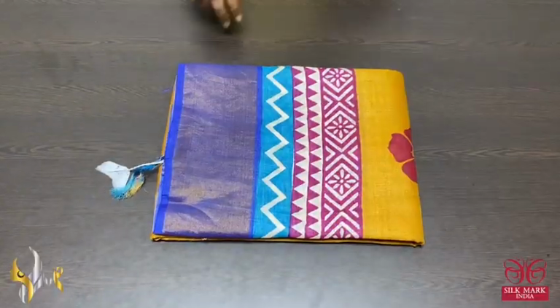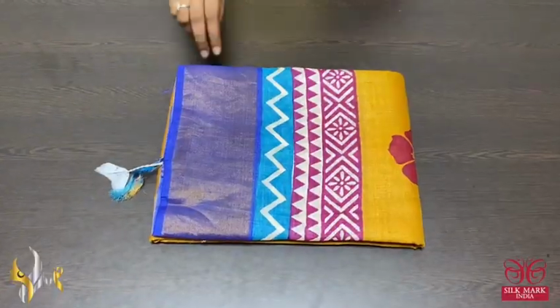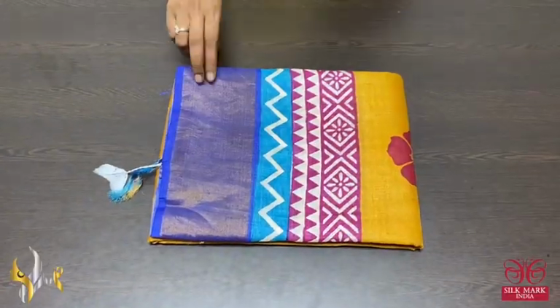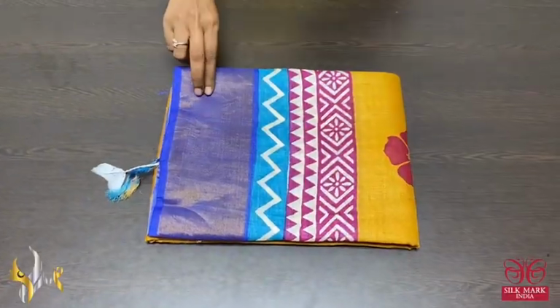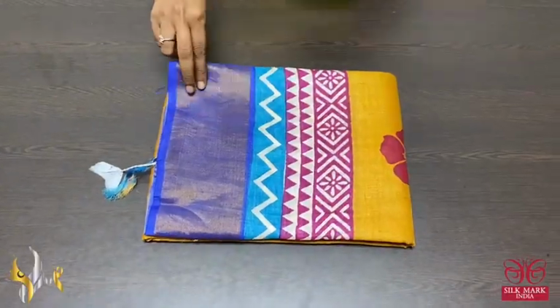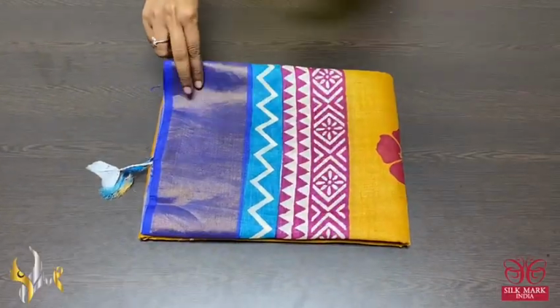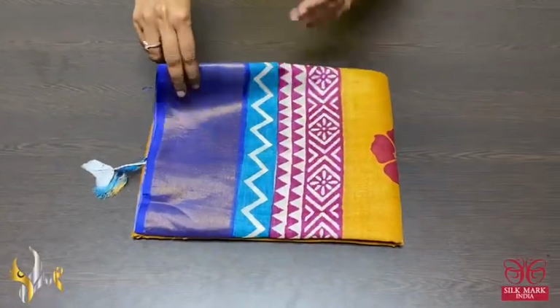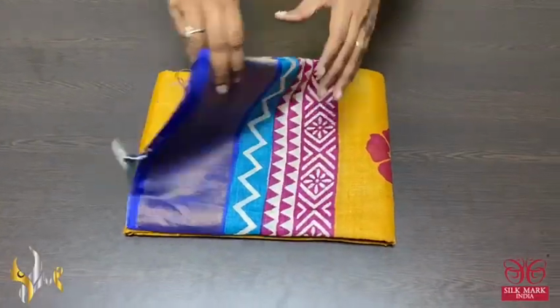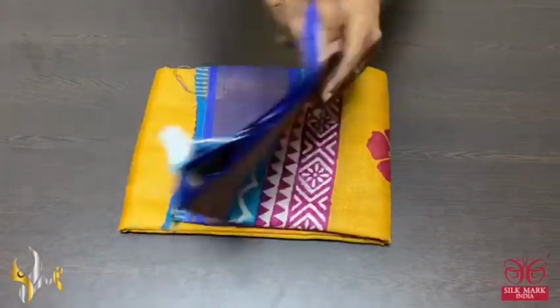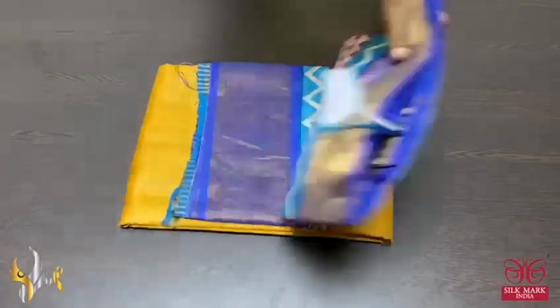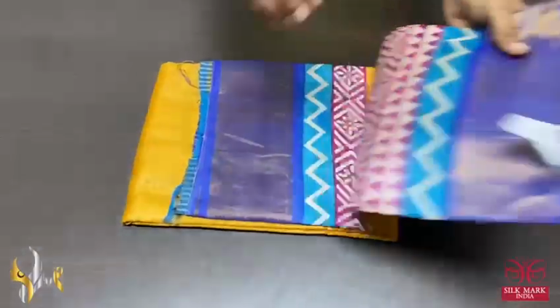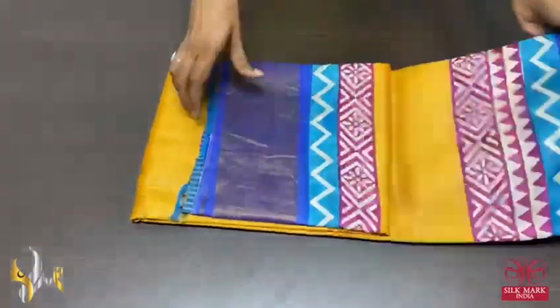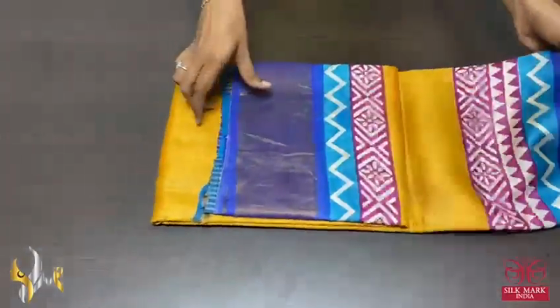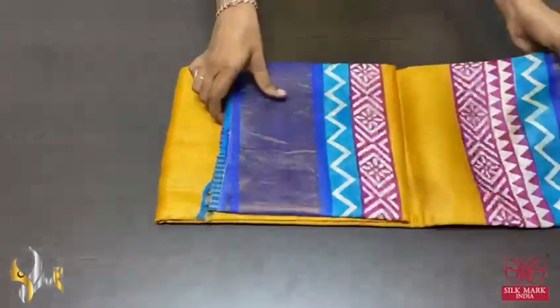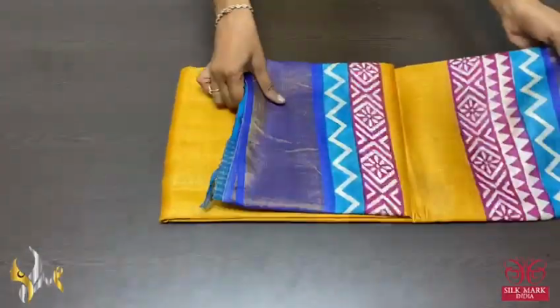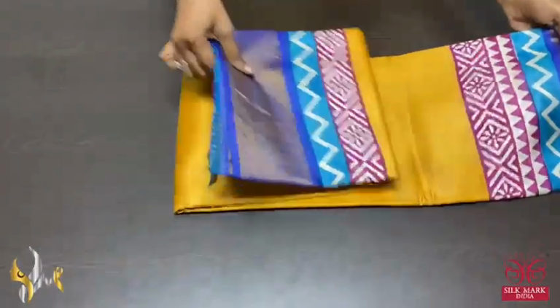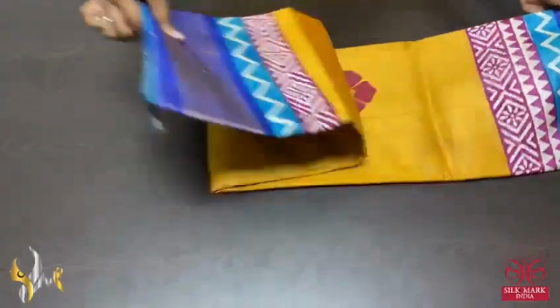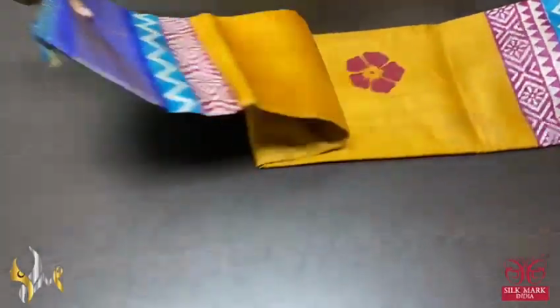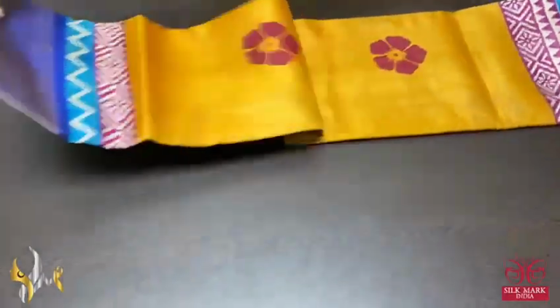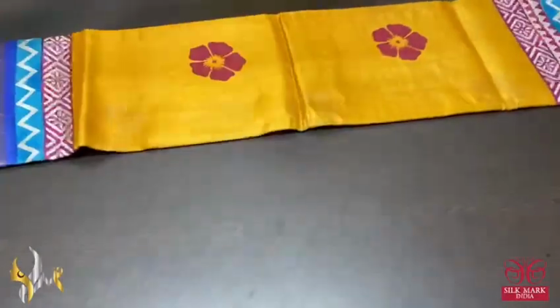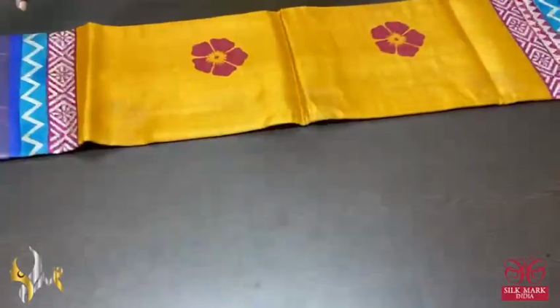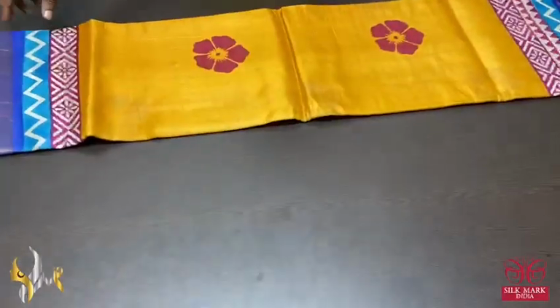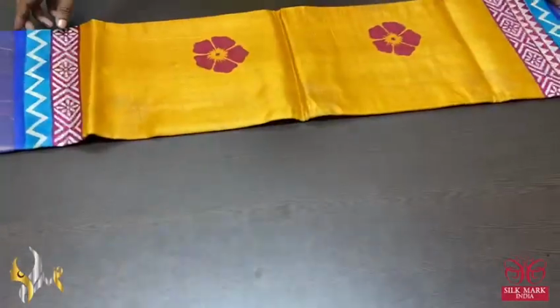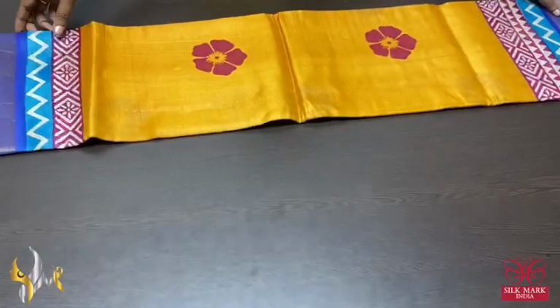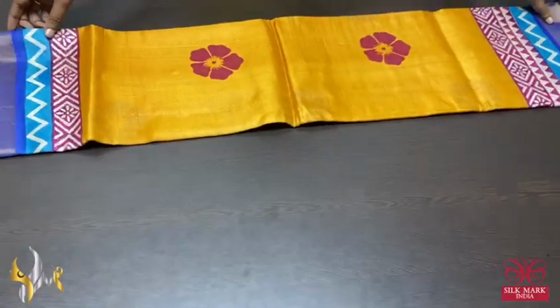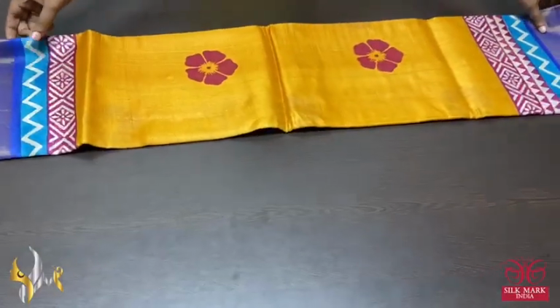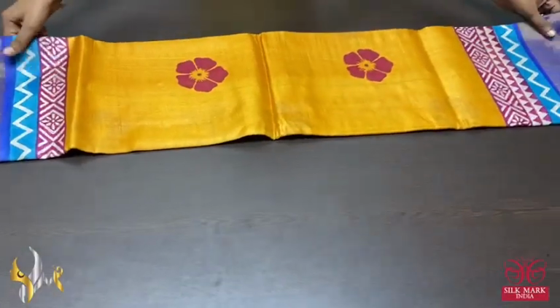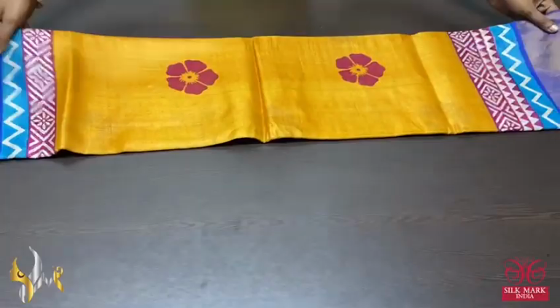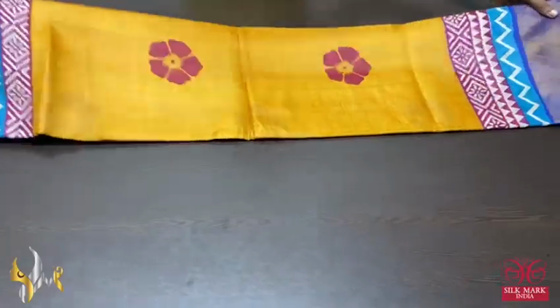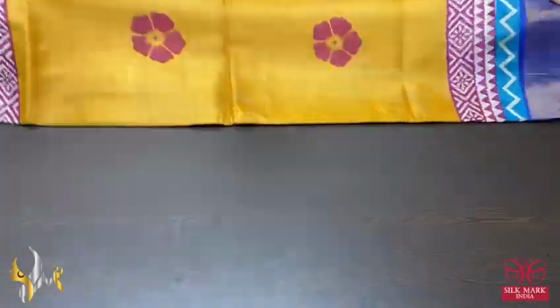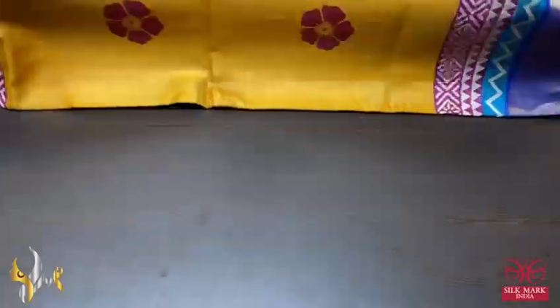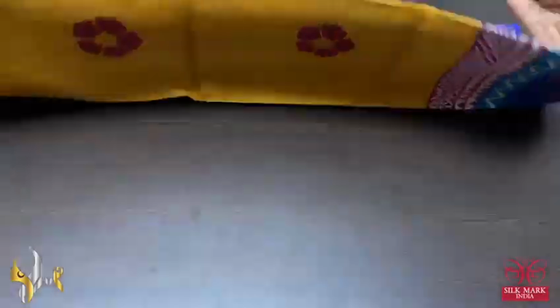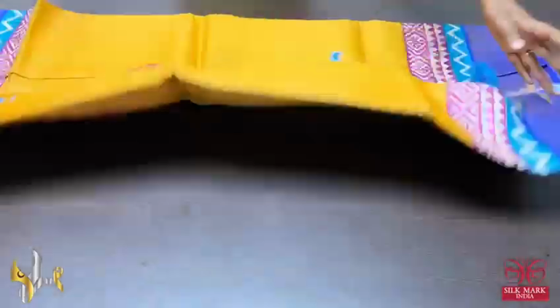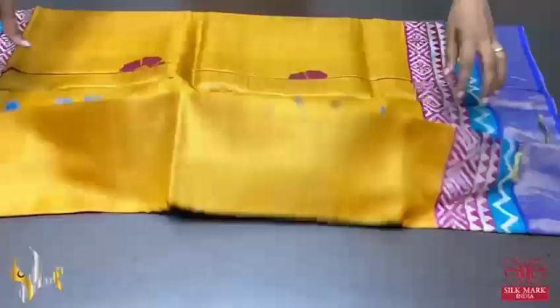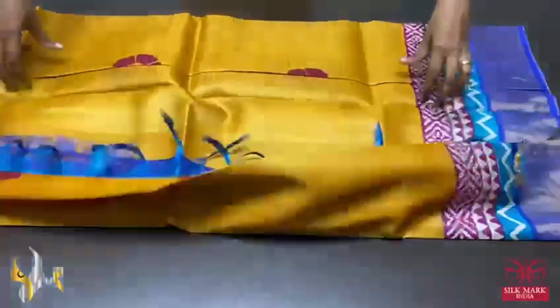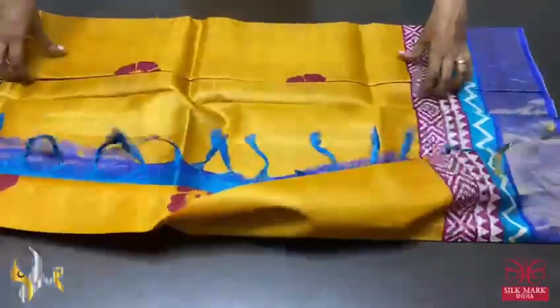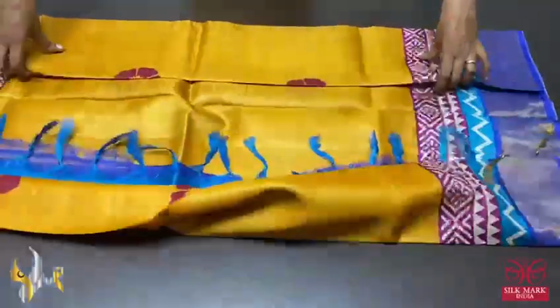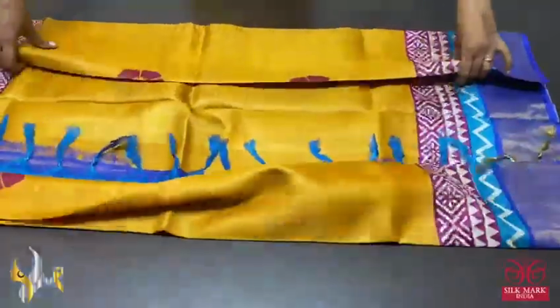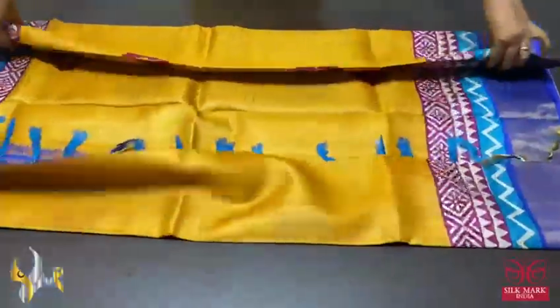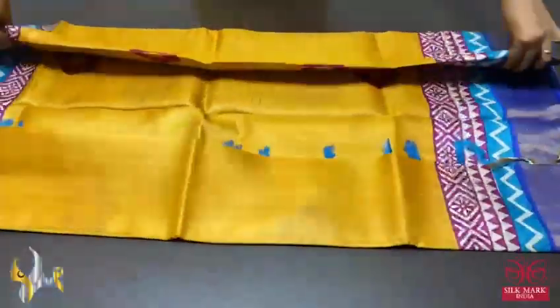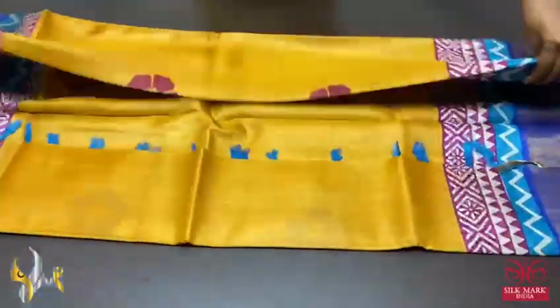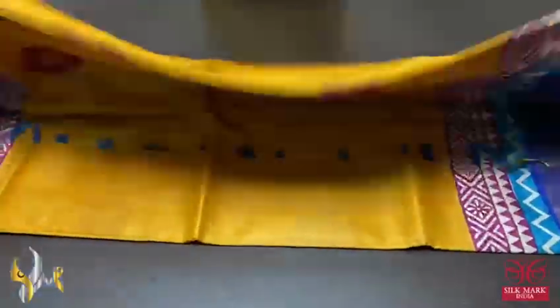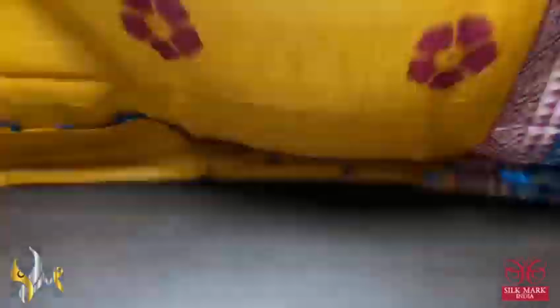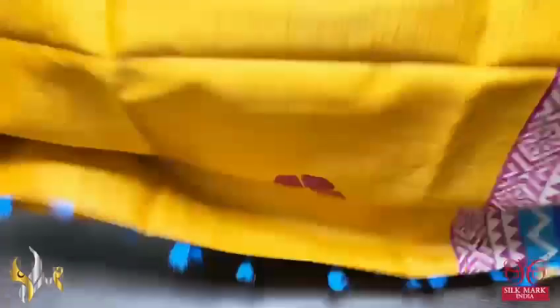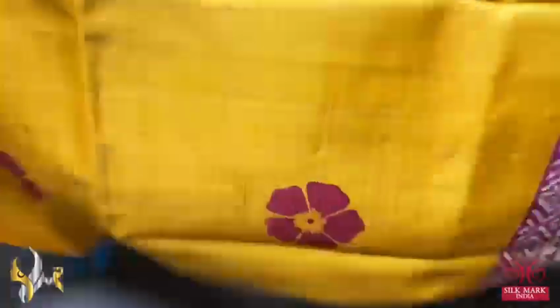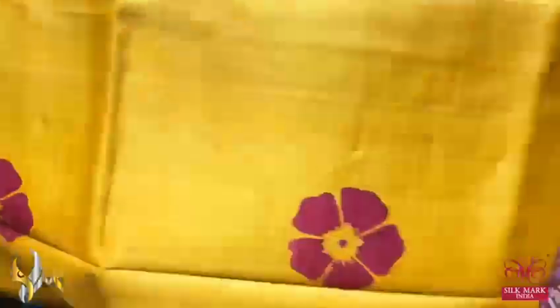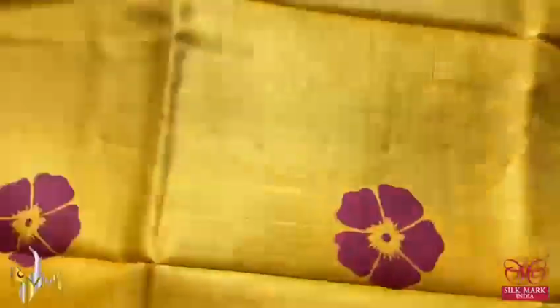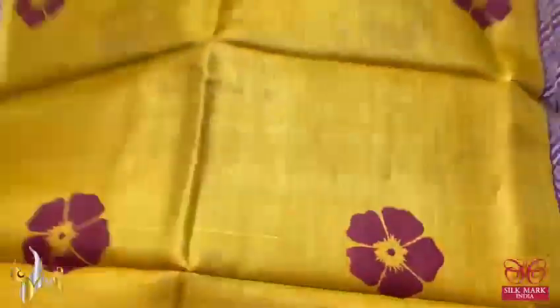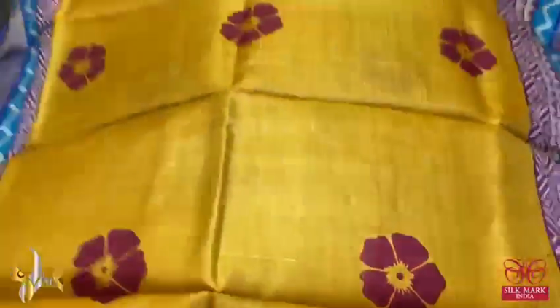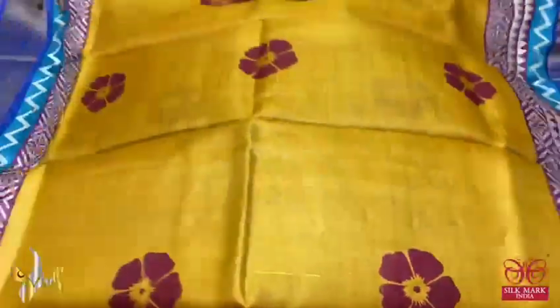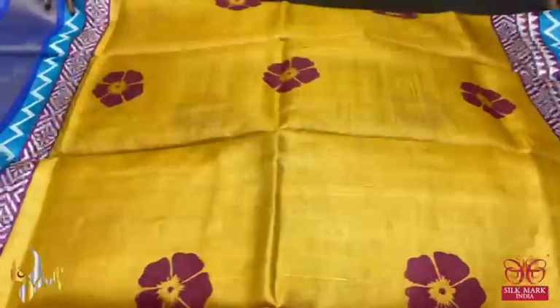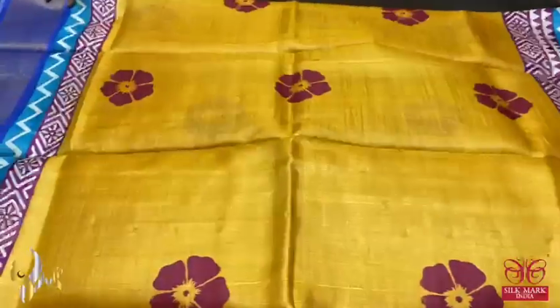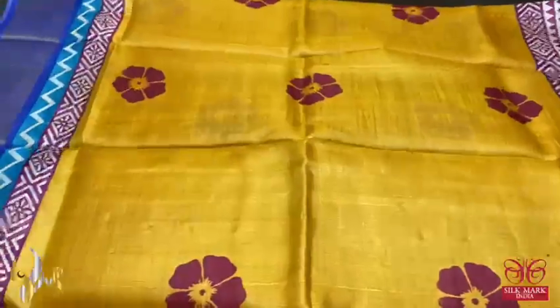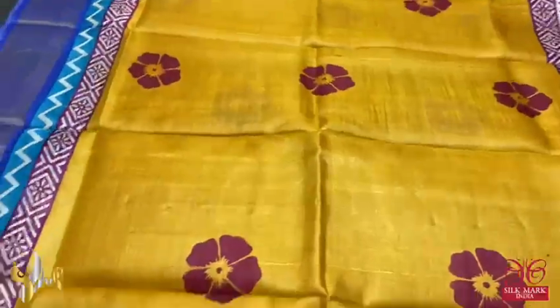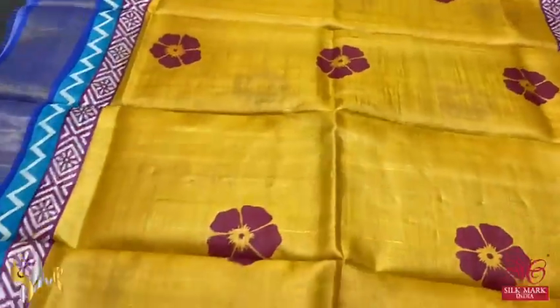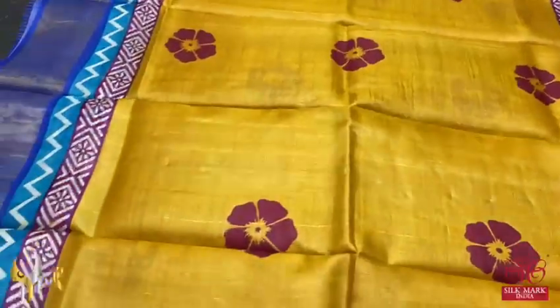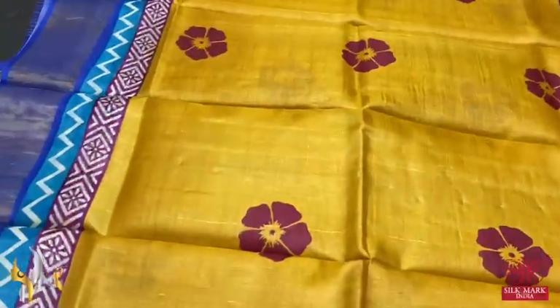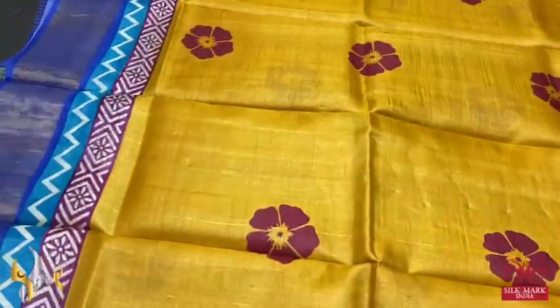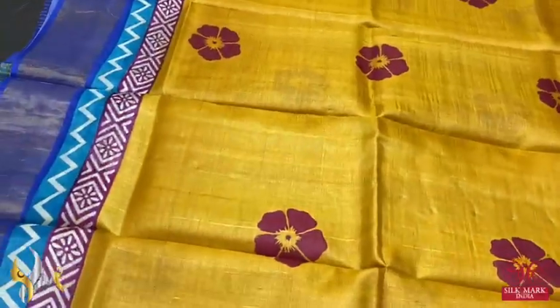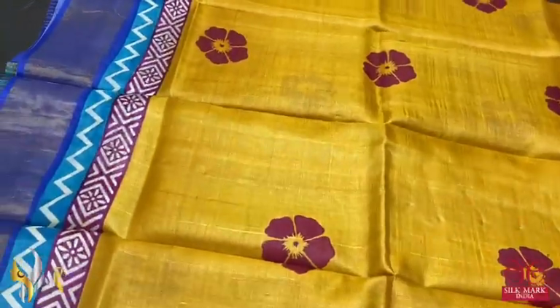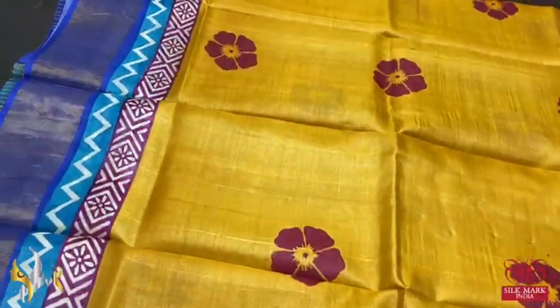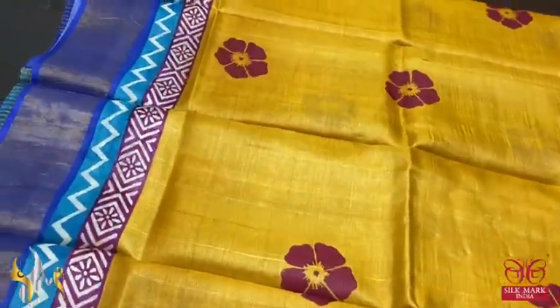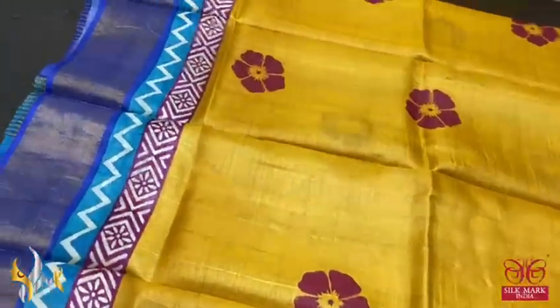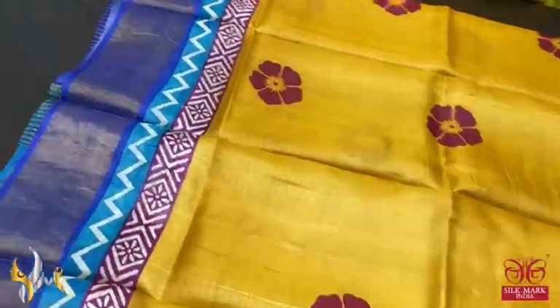Pure Tessa Silk Sari, premium quality, handblock printed, zari borders turned on a premium acid washed boiled Tessa fabric.